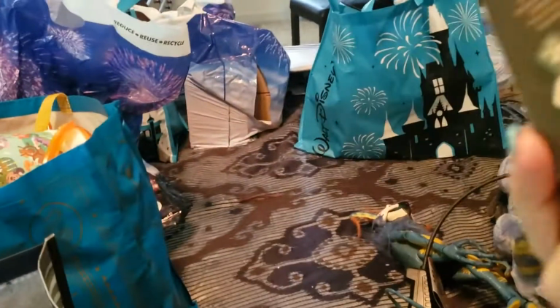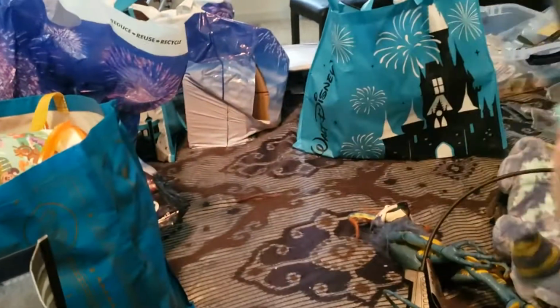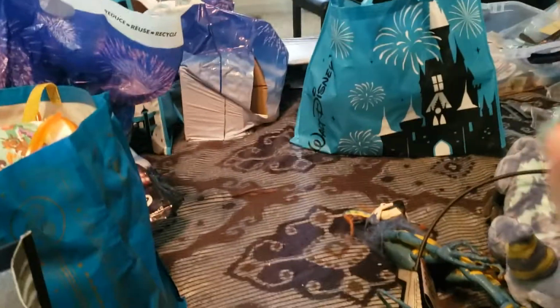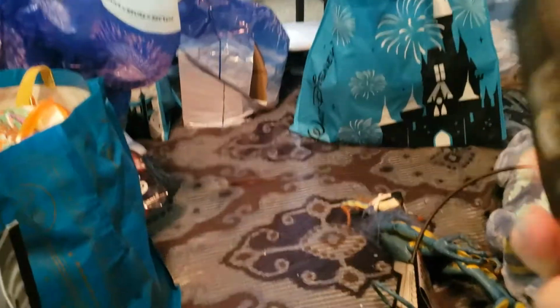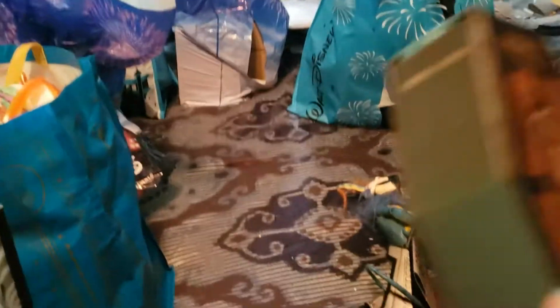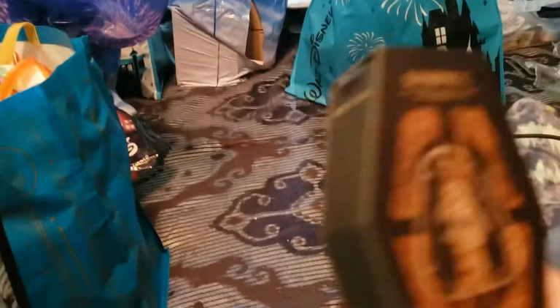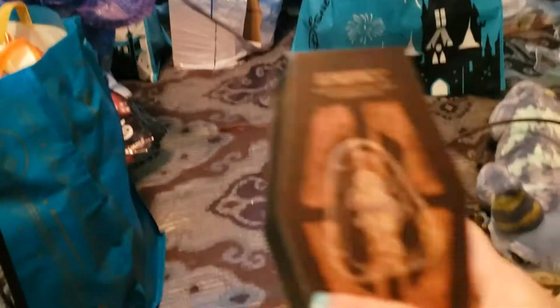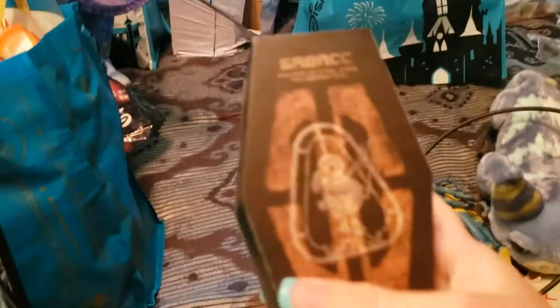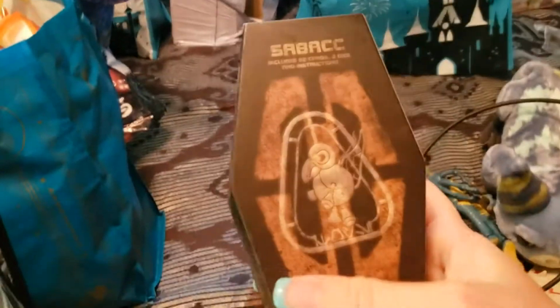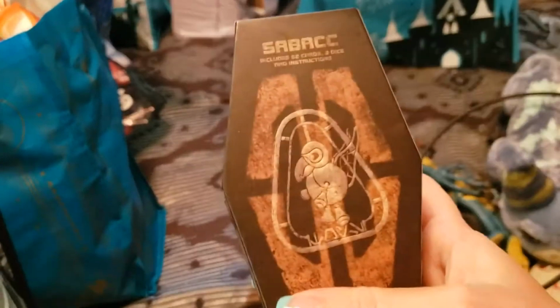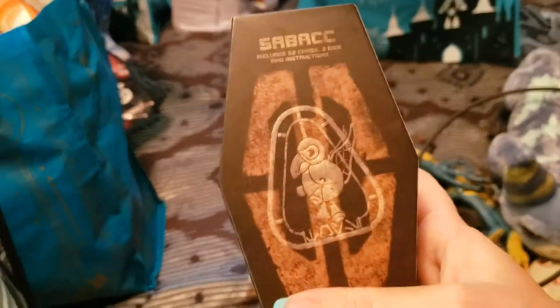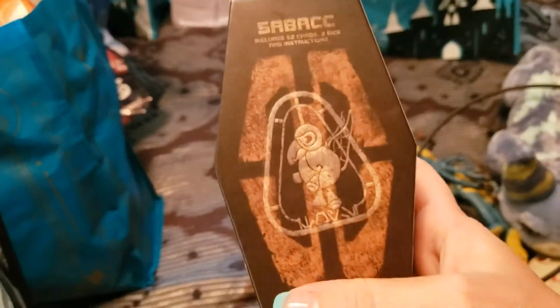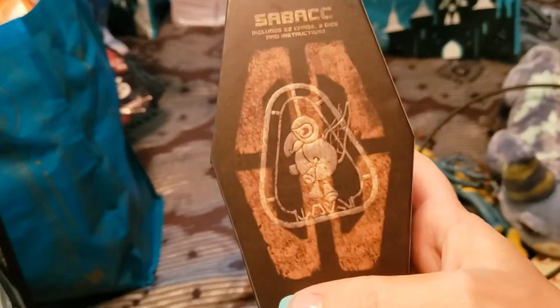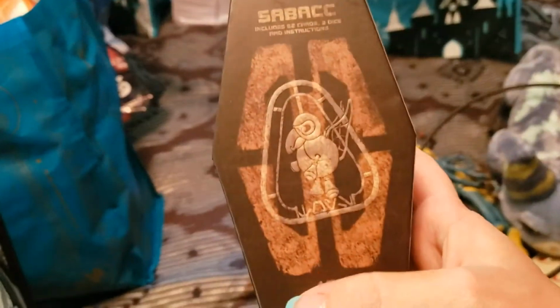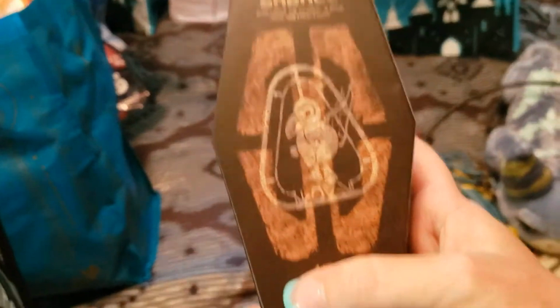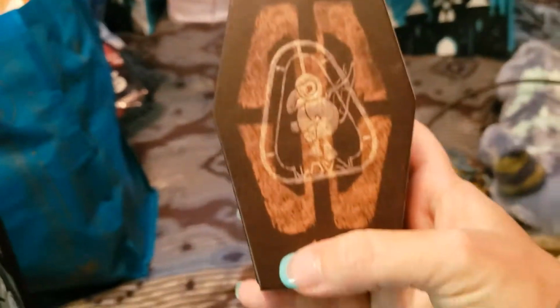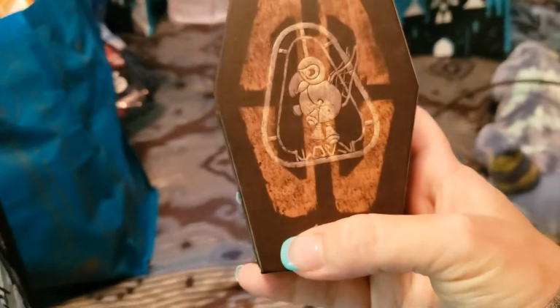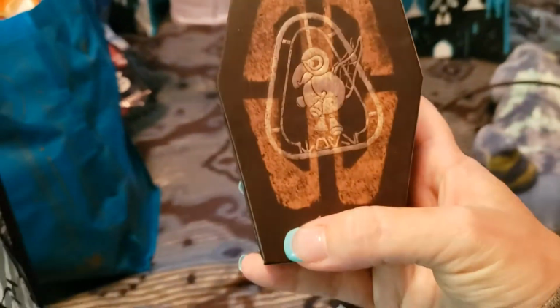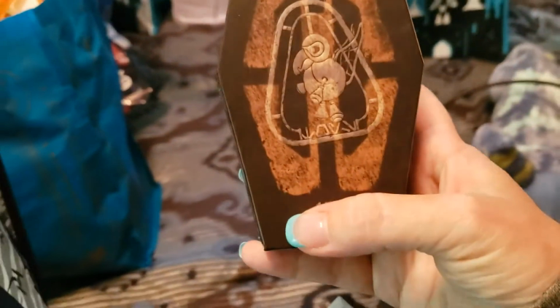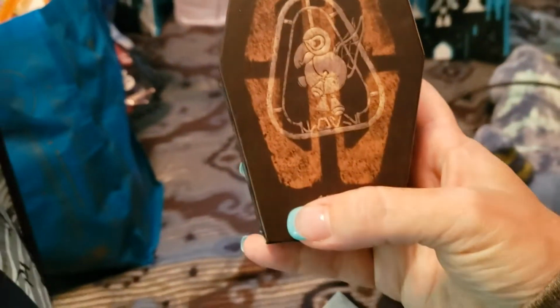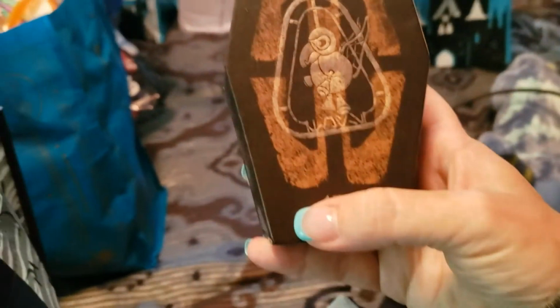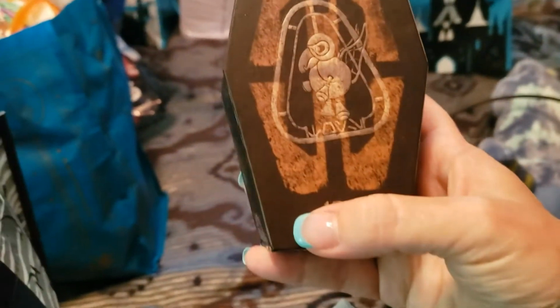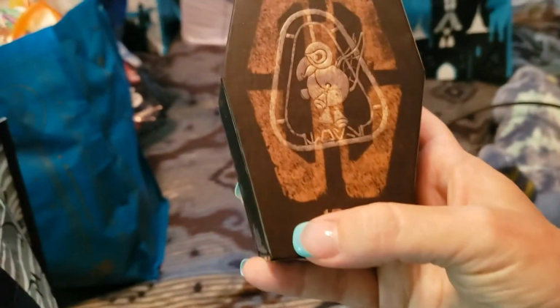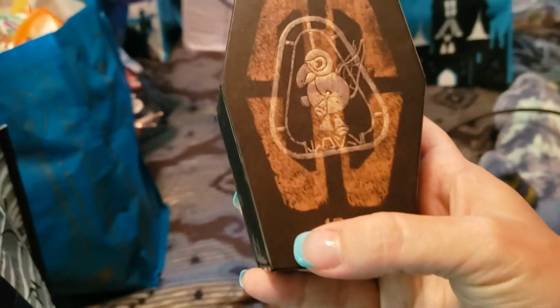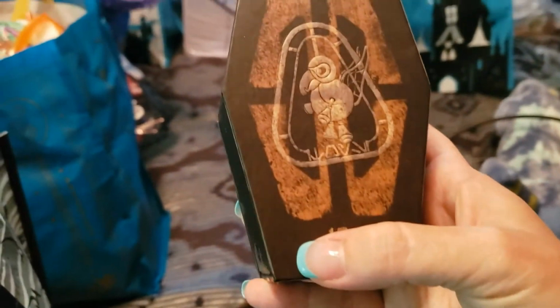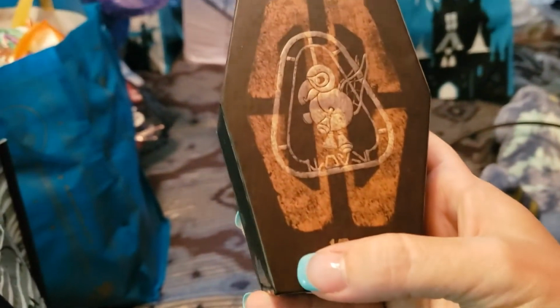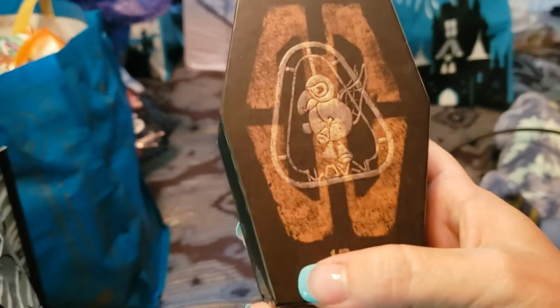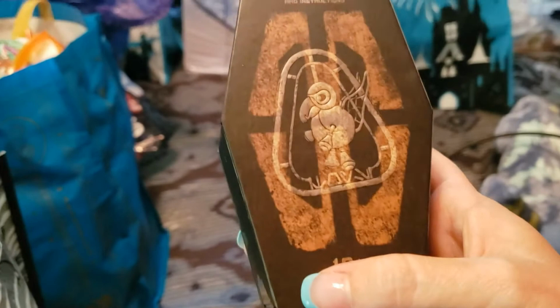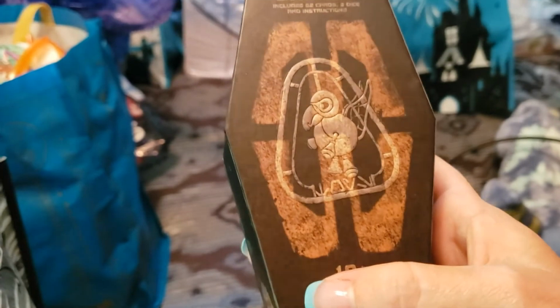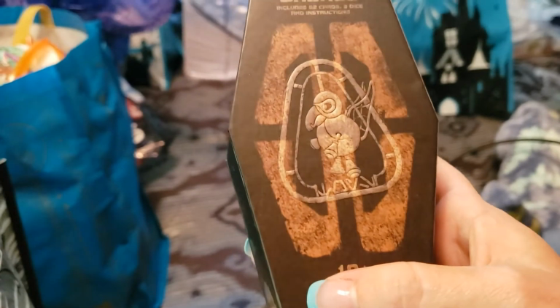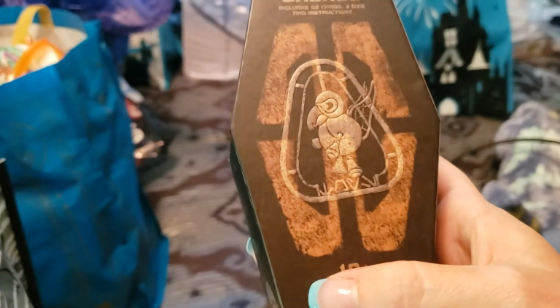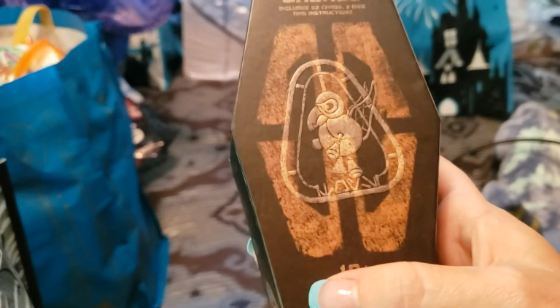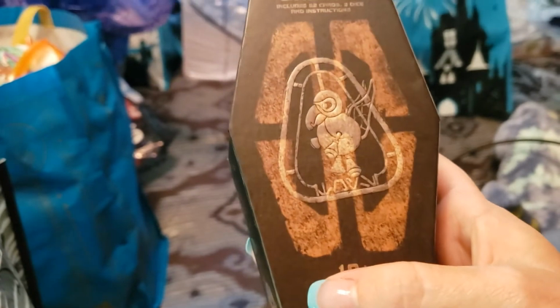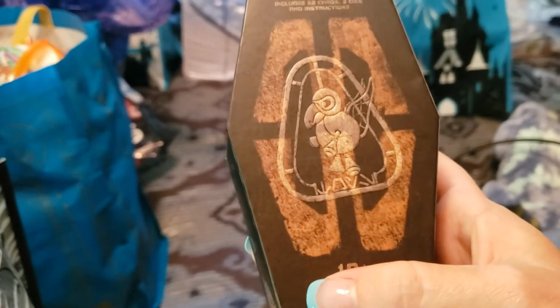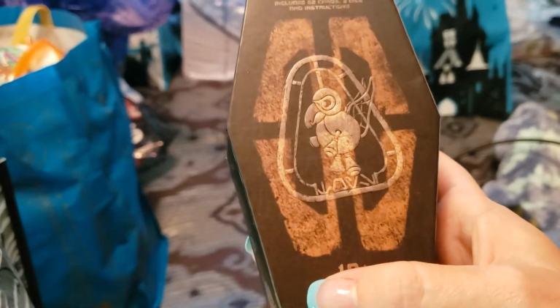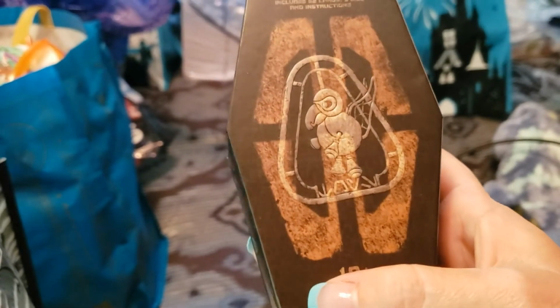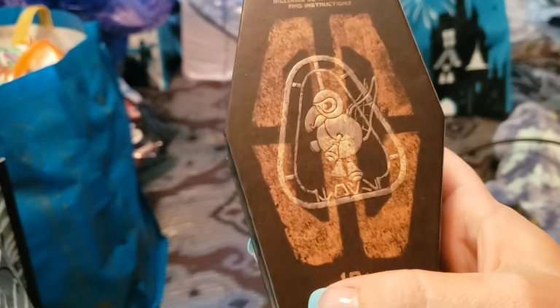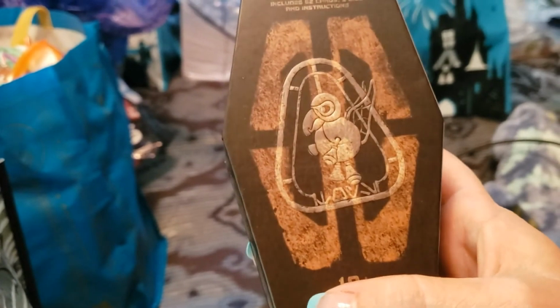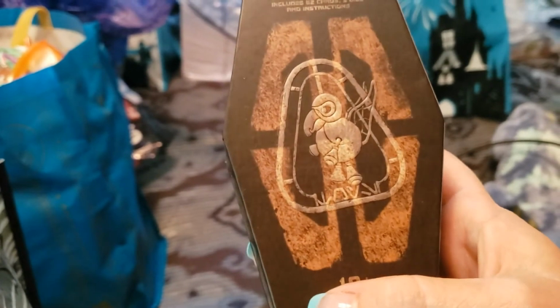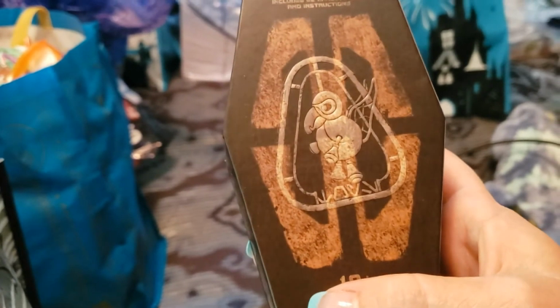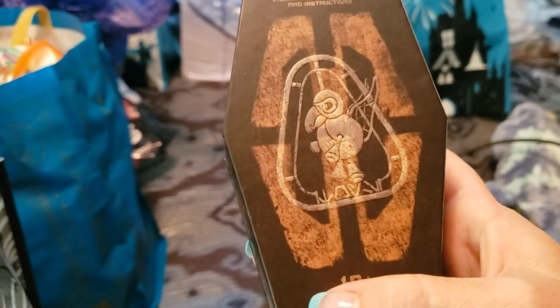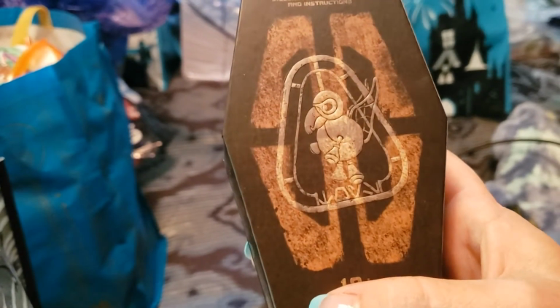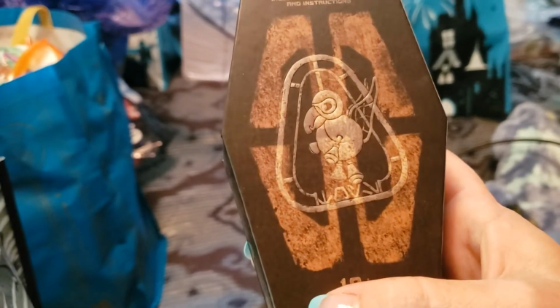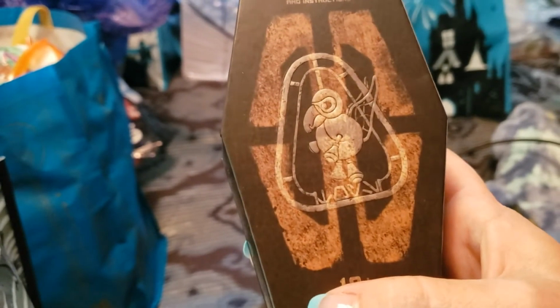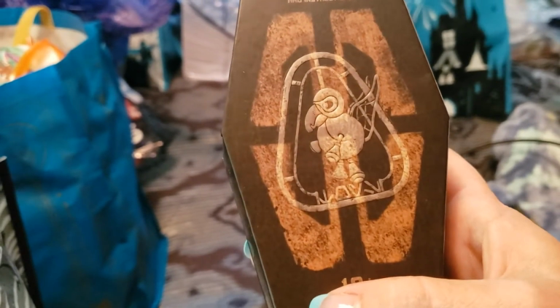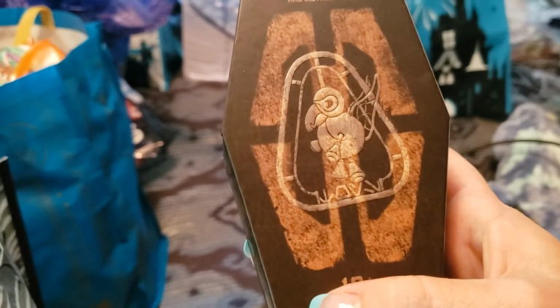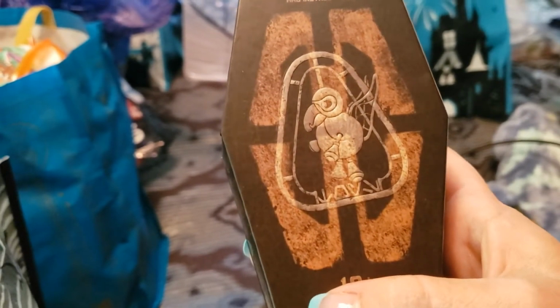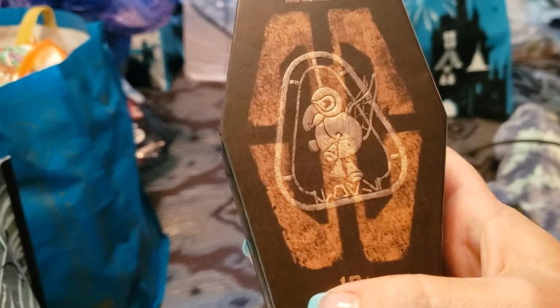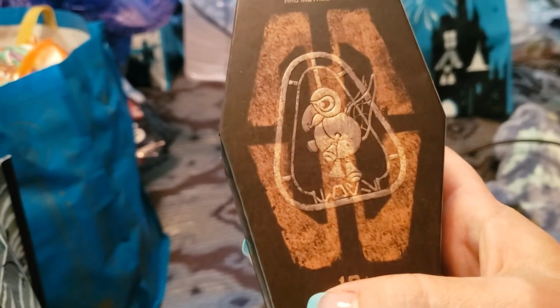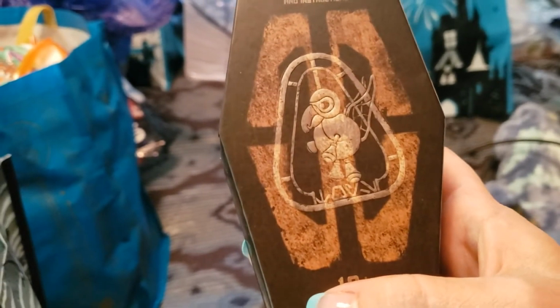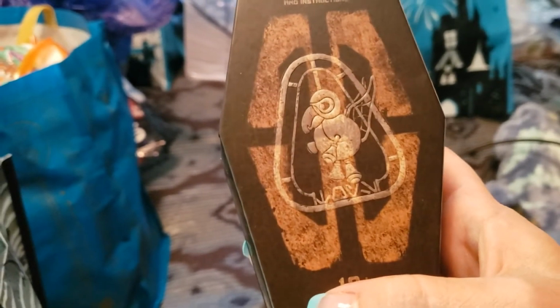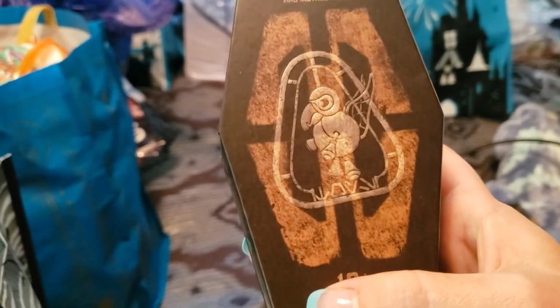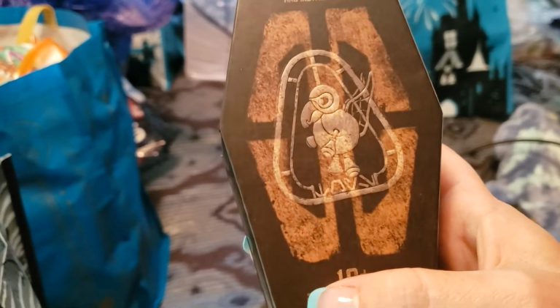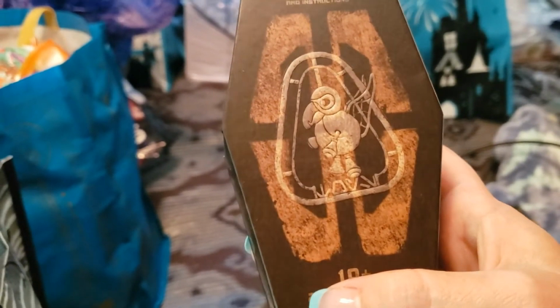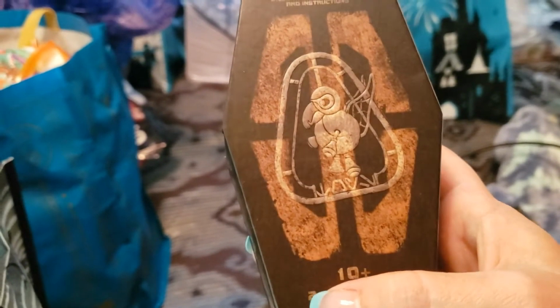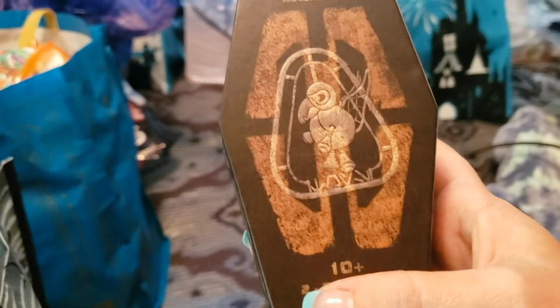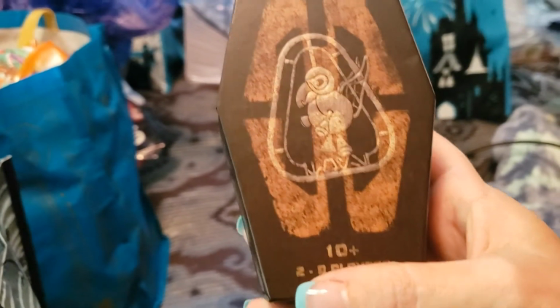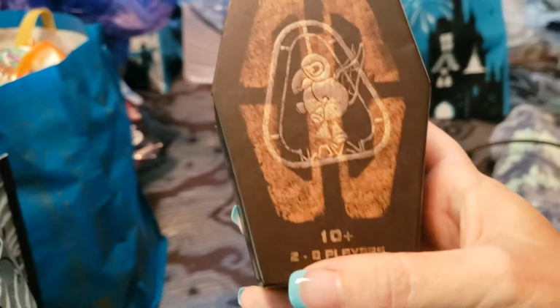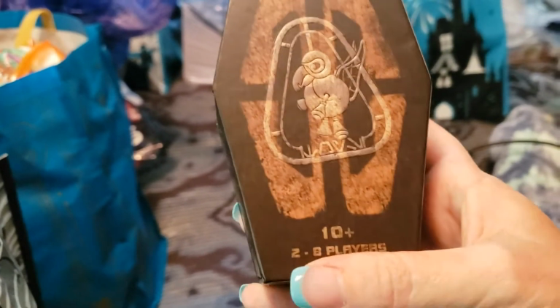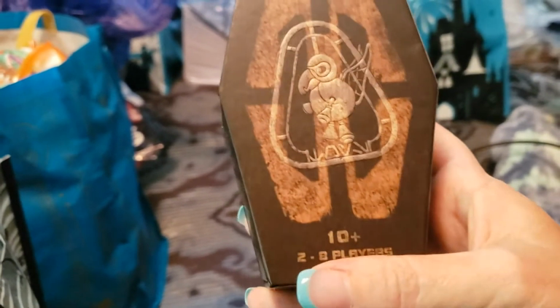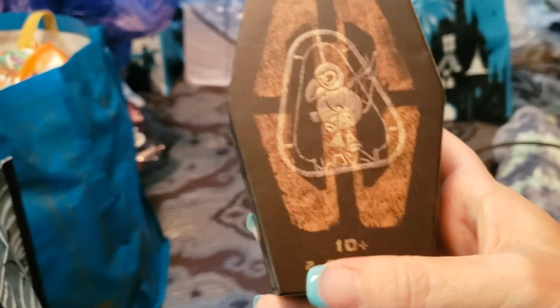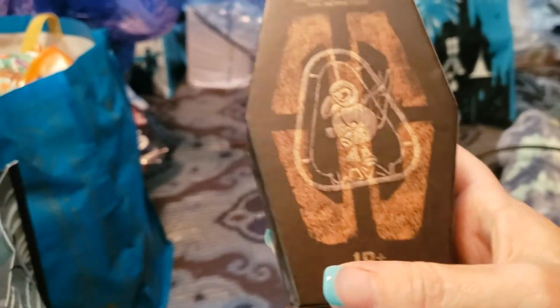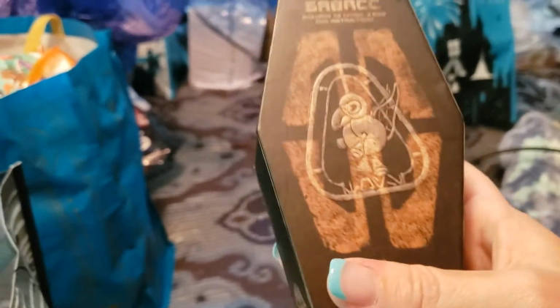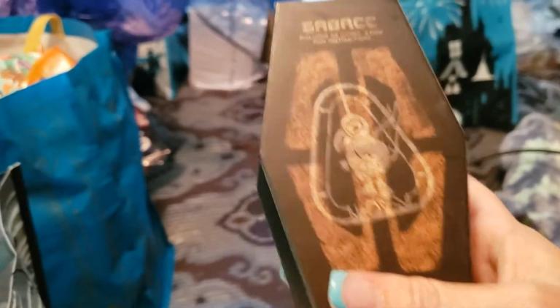This is from Galaxy's Edge also. These are SABBAC - it's a game.